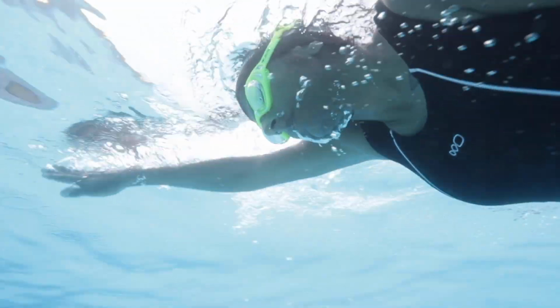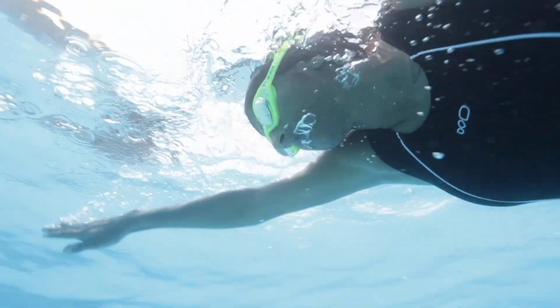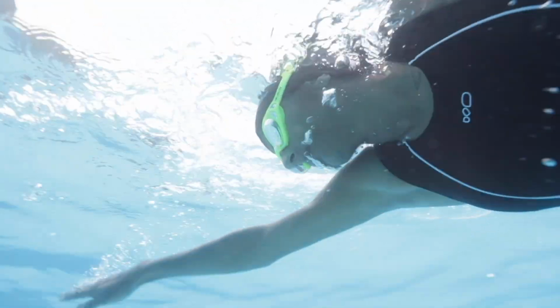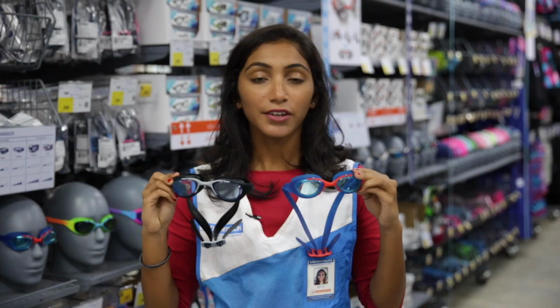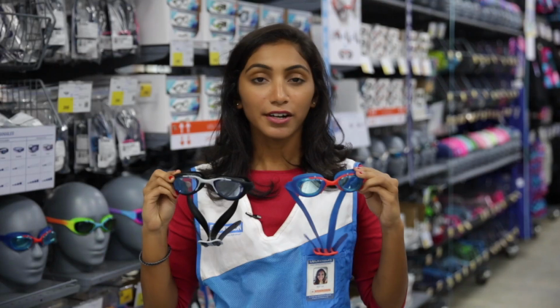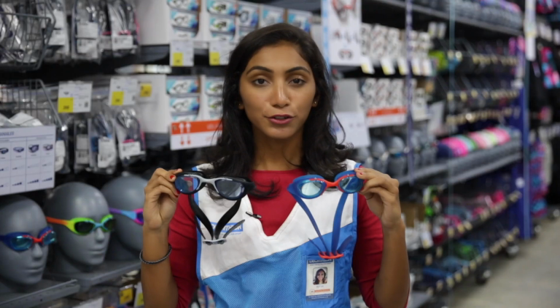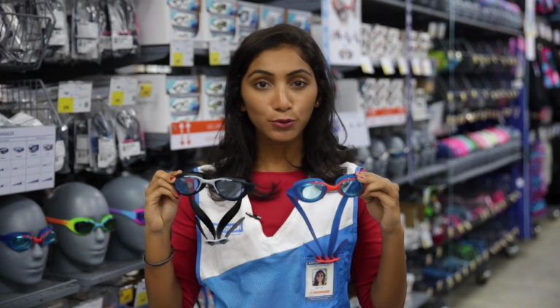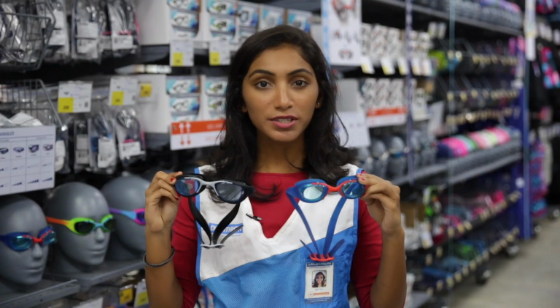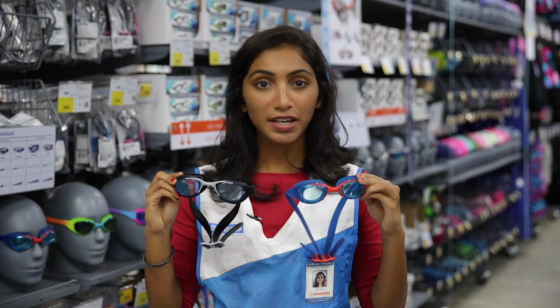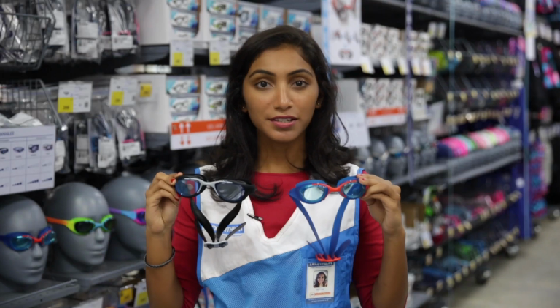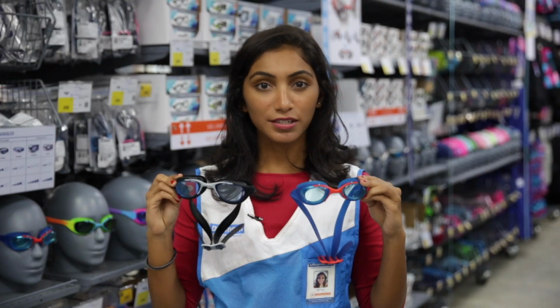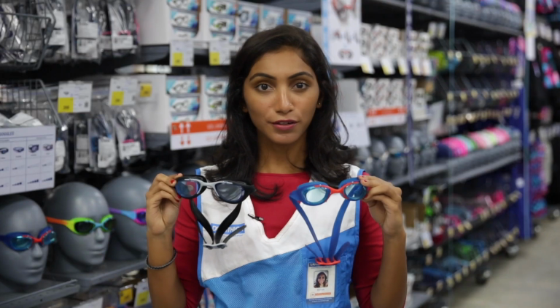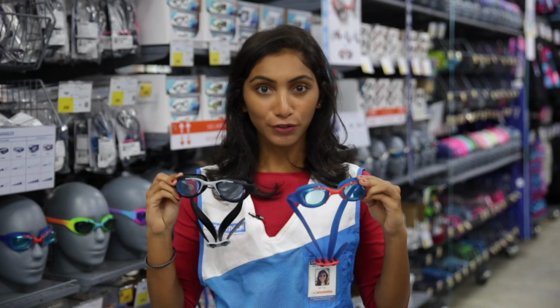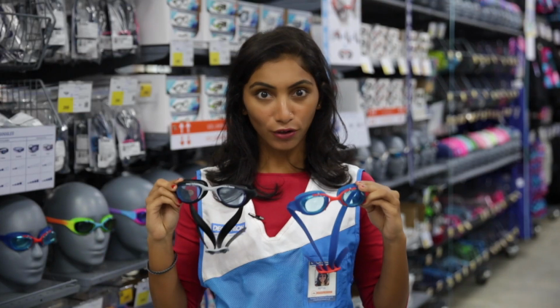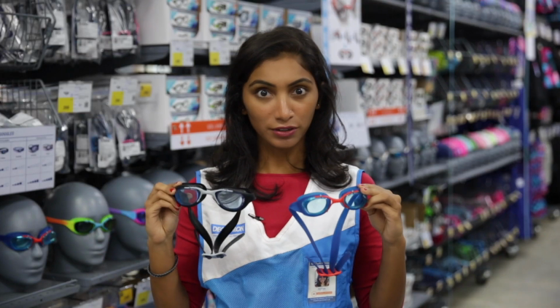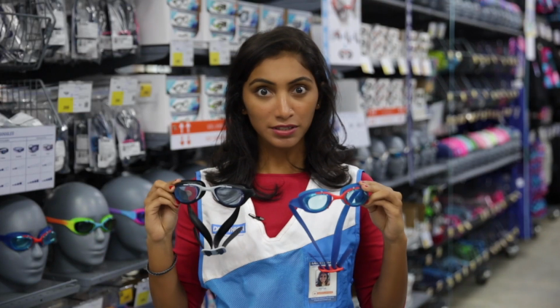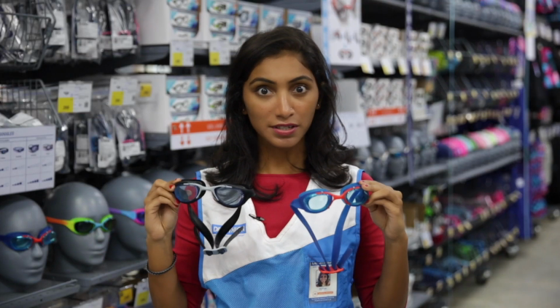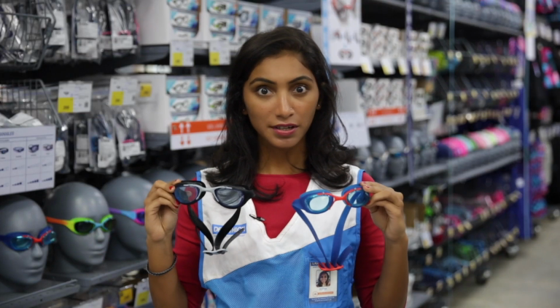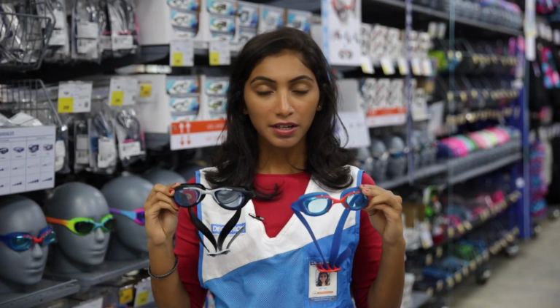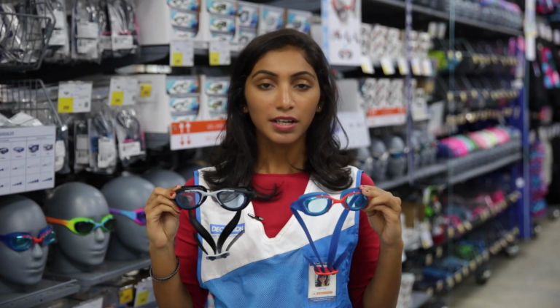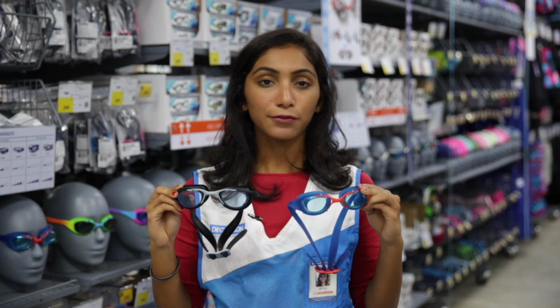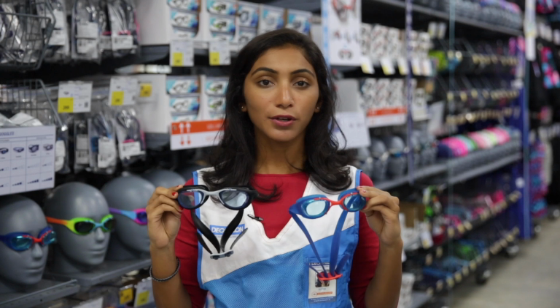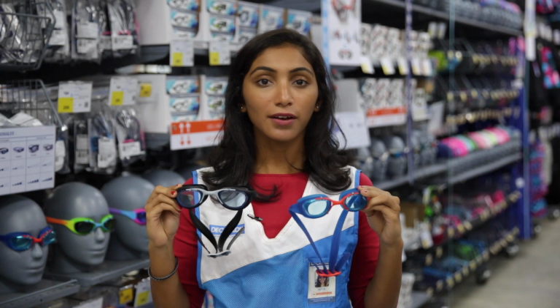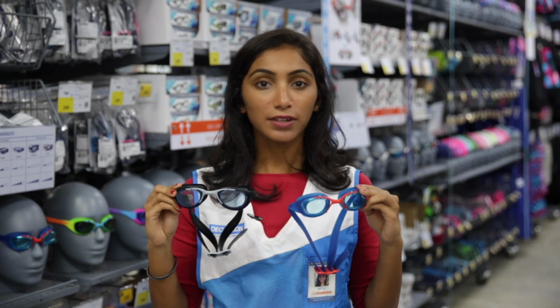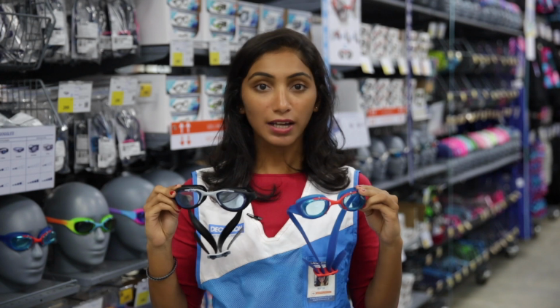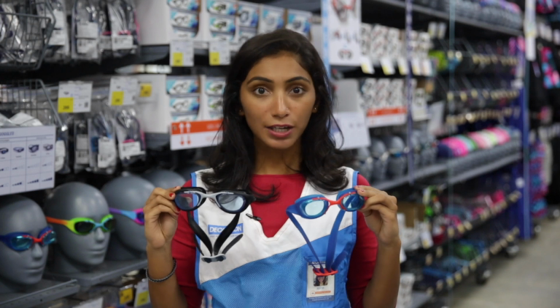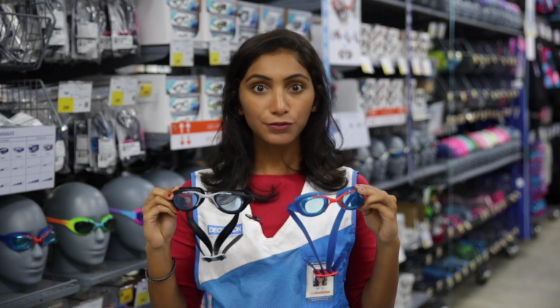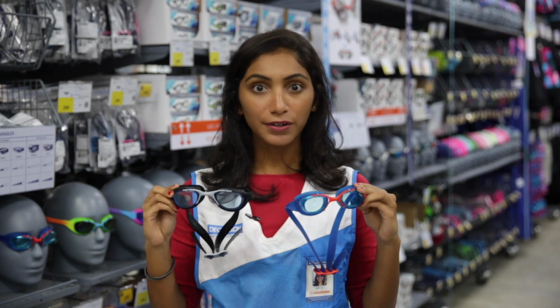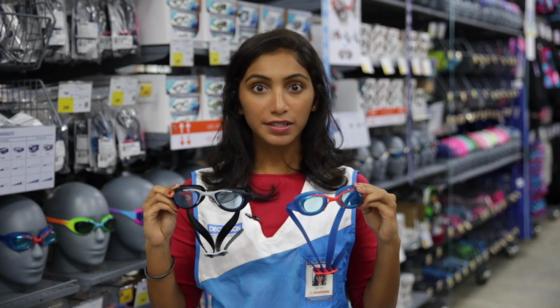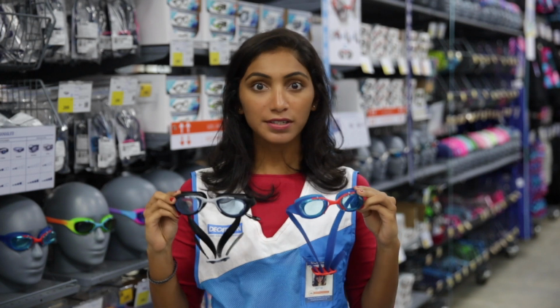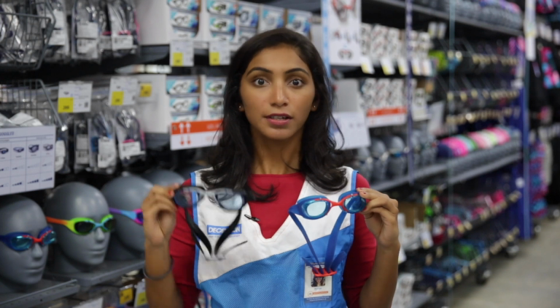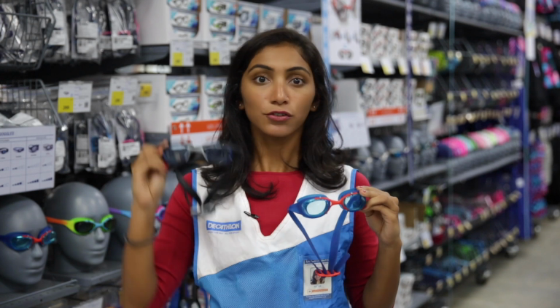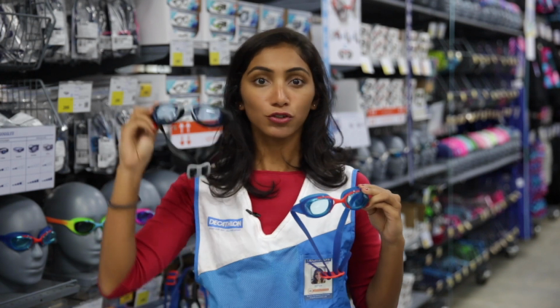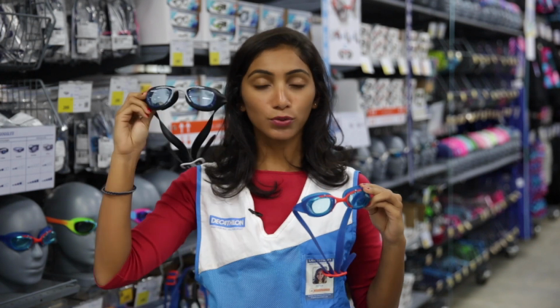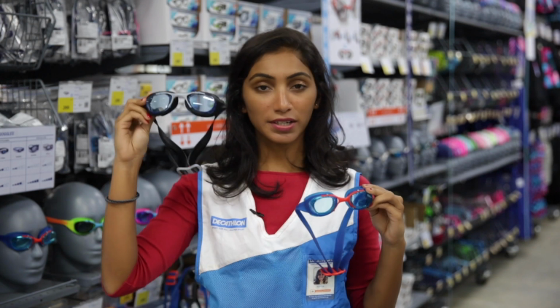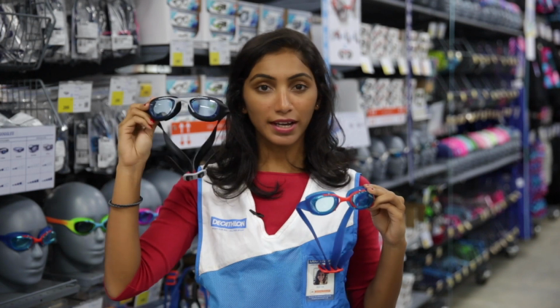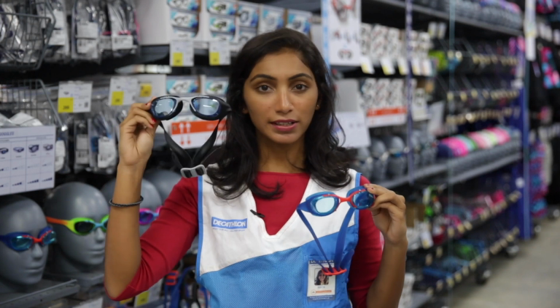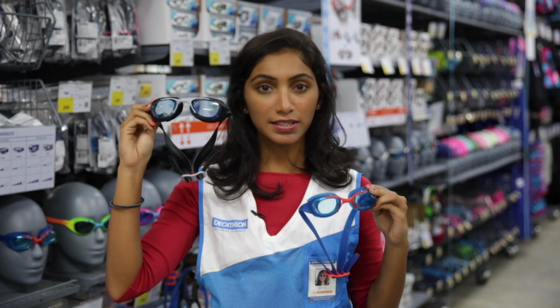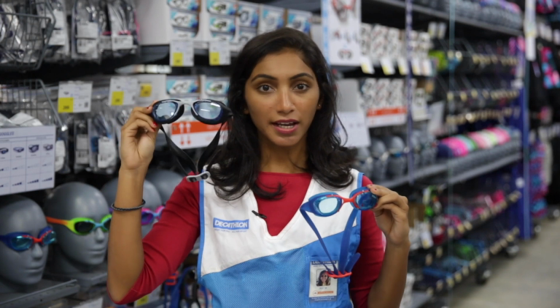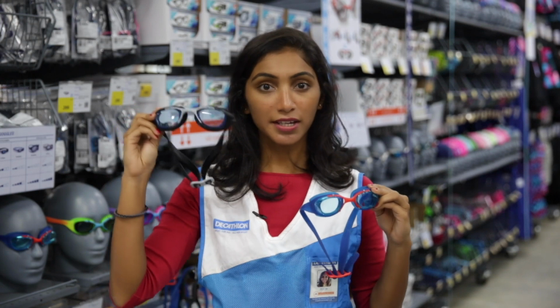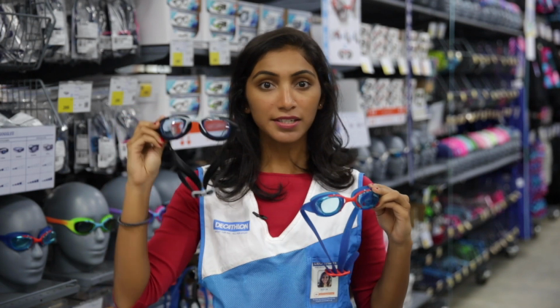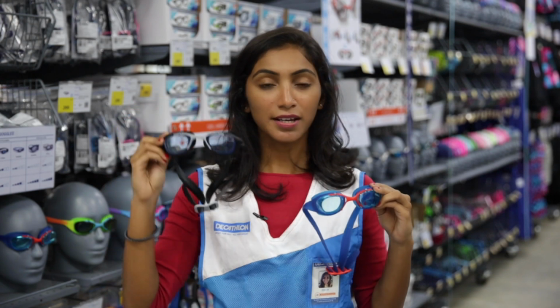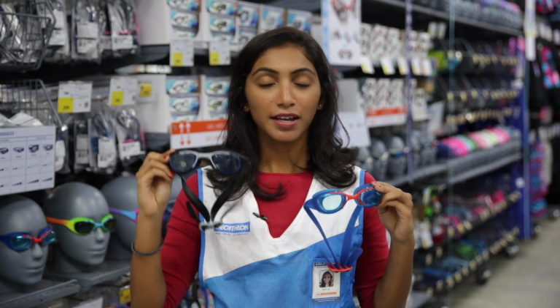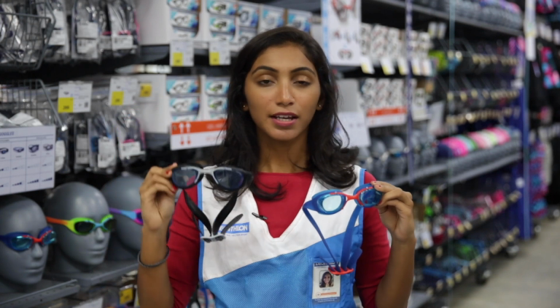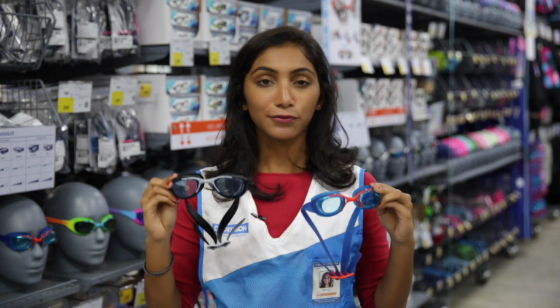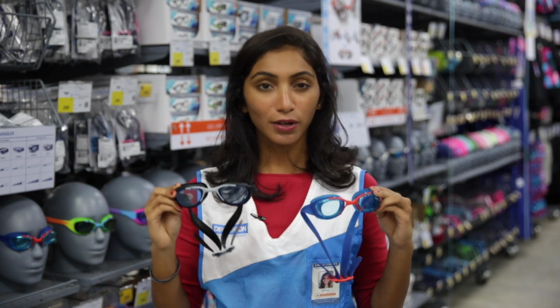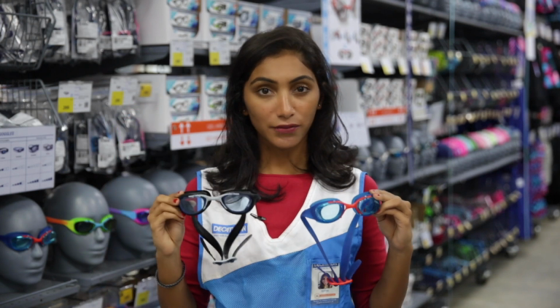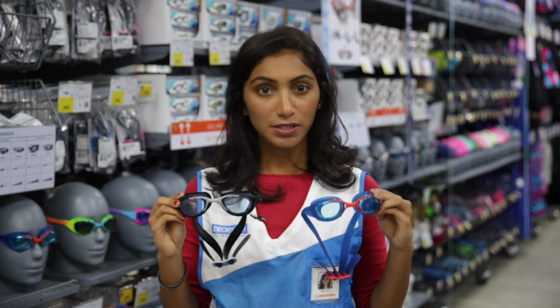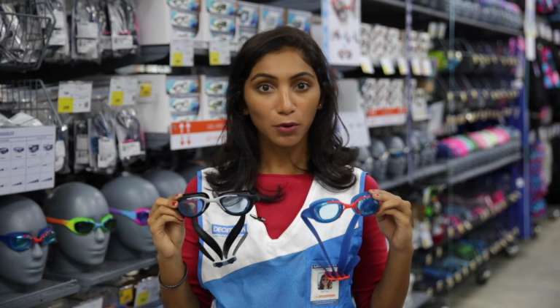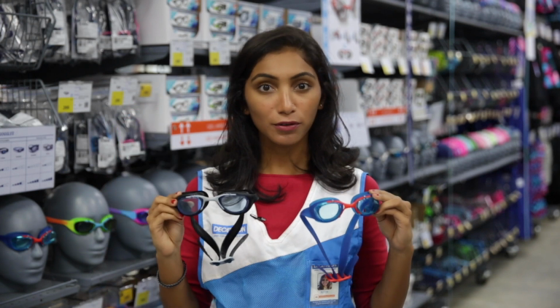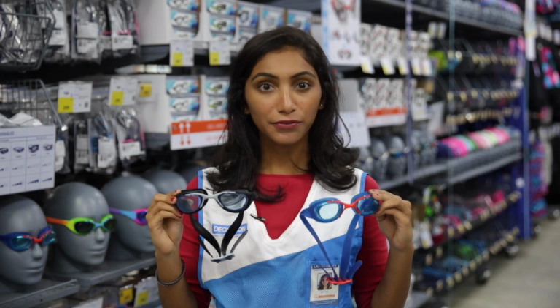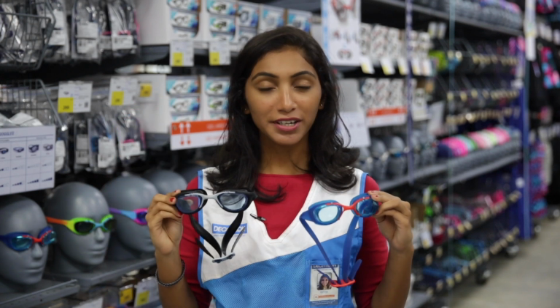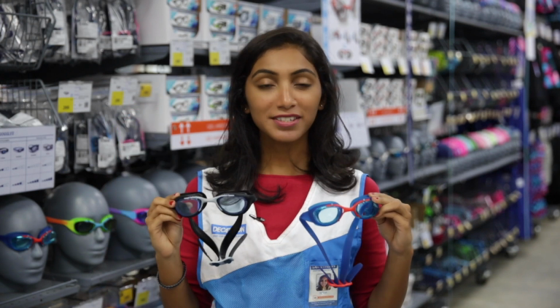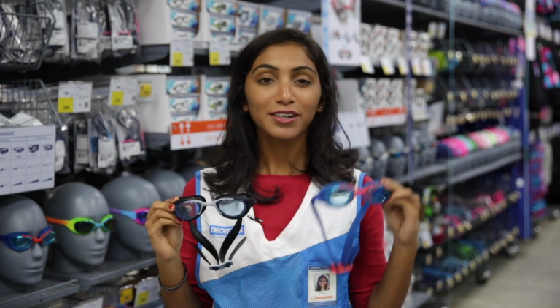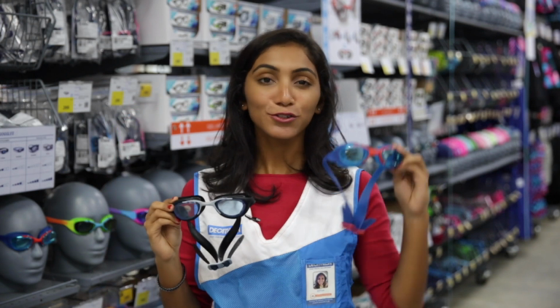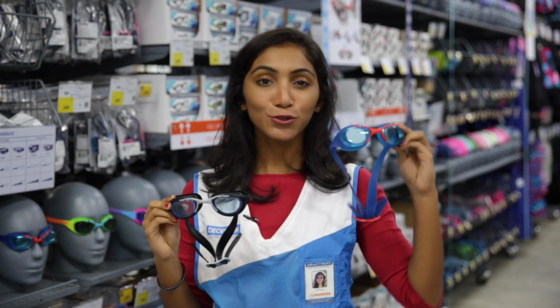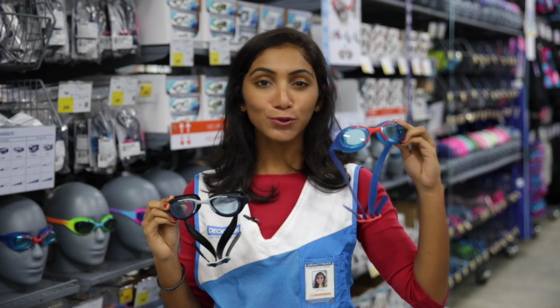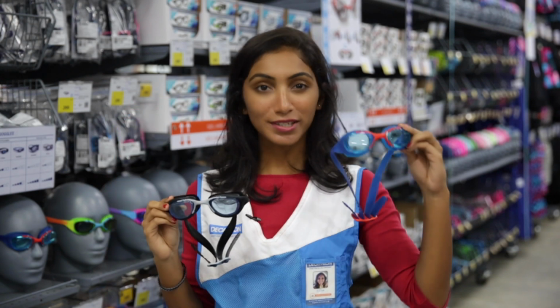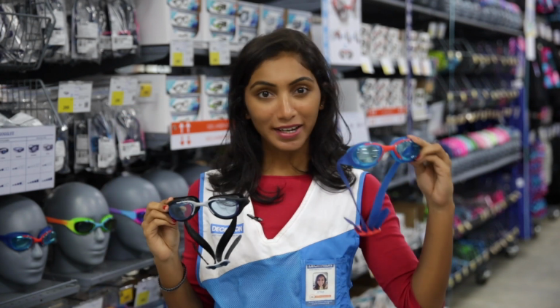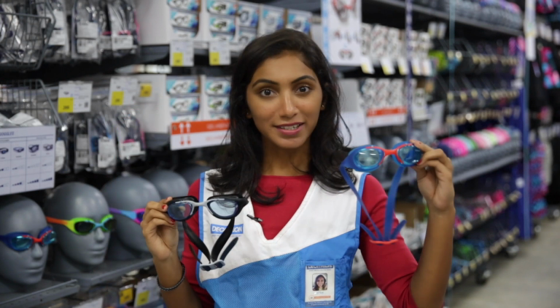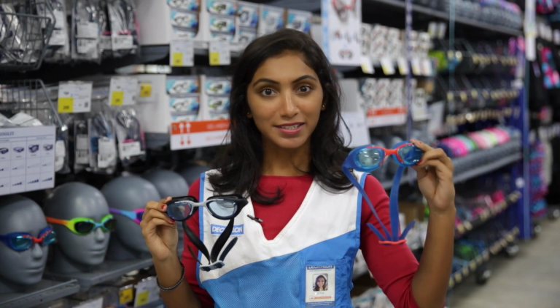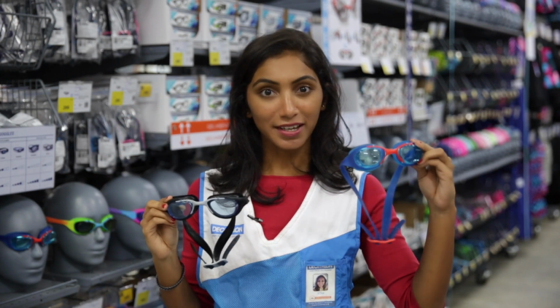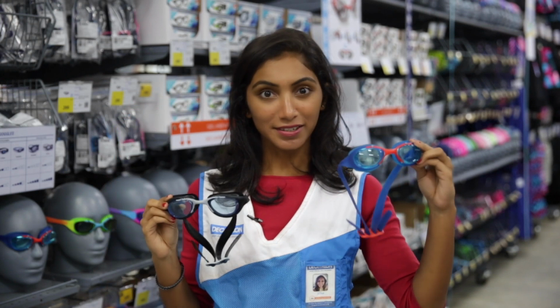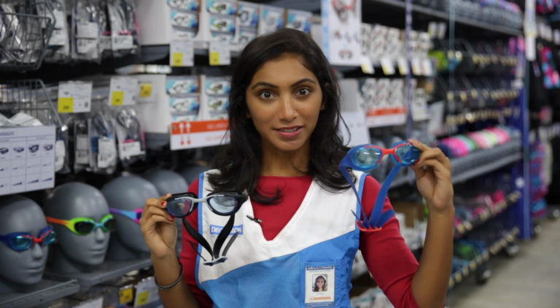There are two sizes of goggles. If you have a large face, choose an L size; if you have a small face, choose an S size.